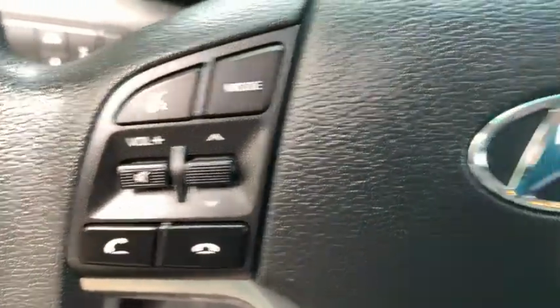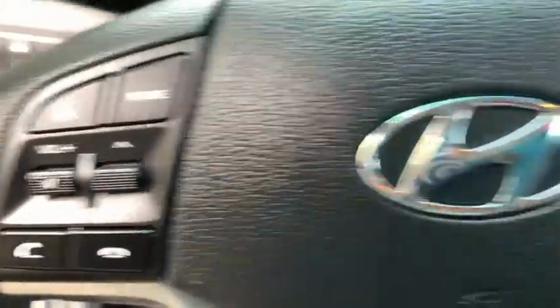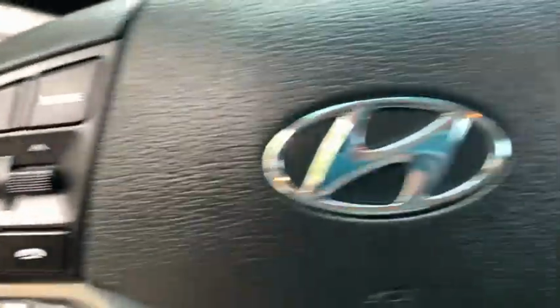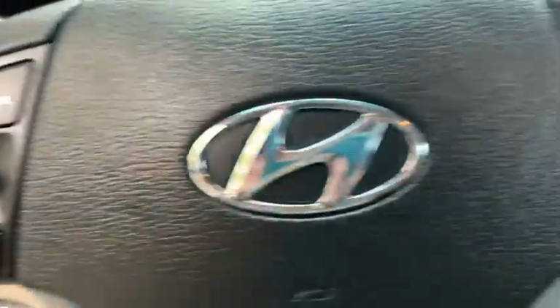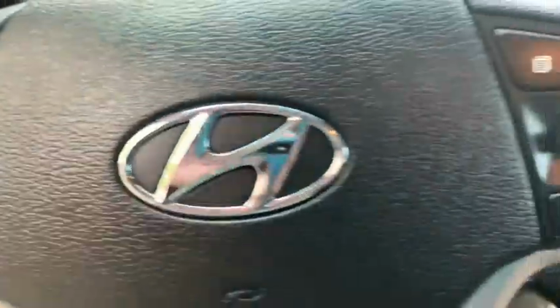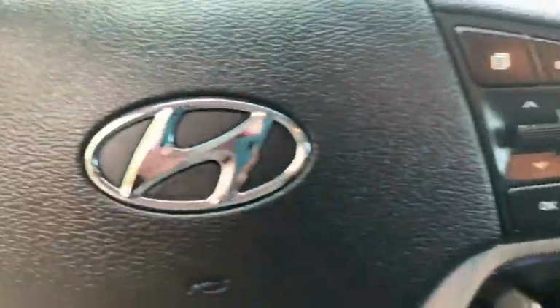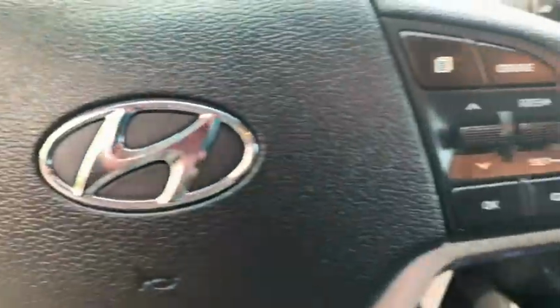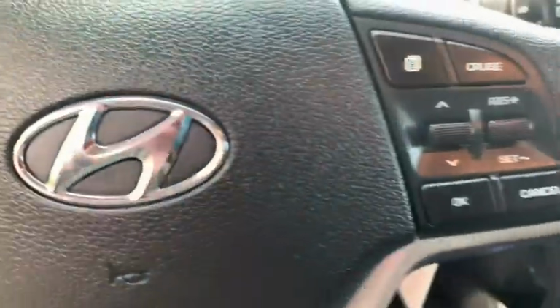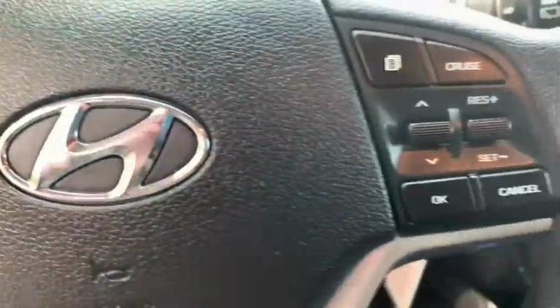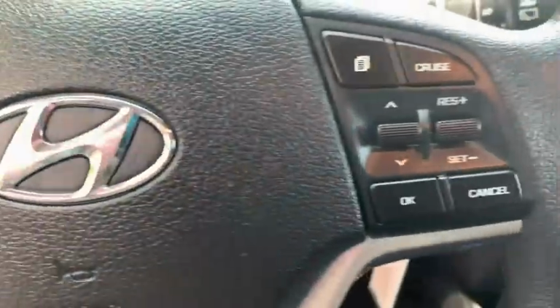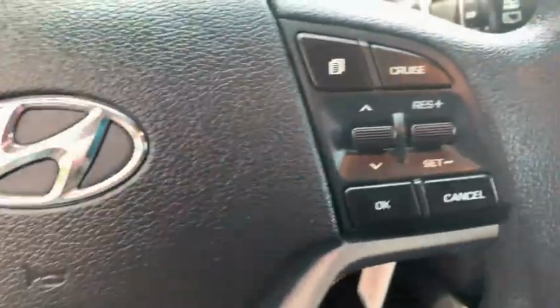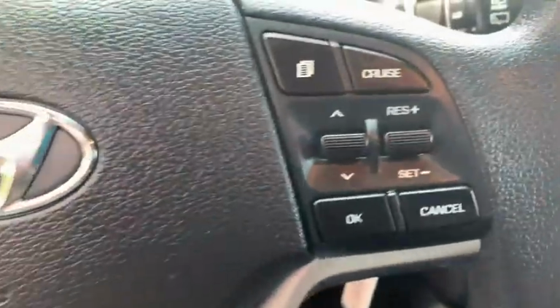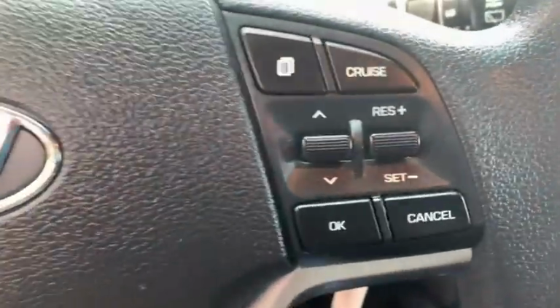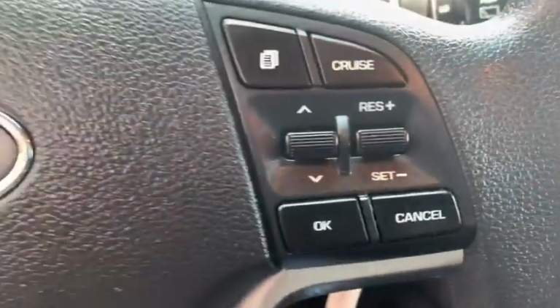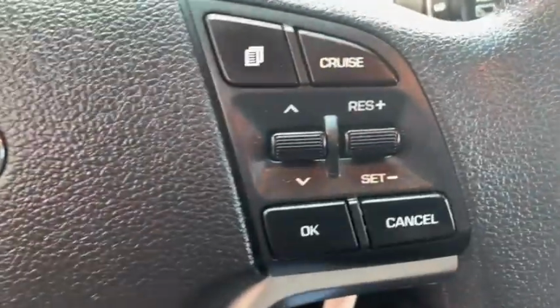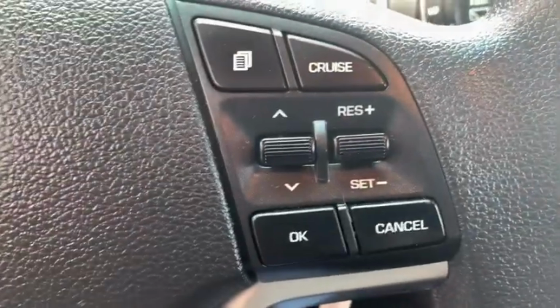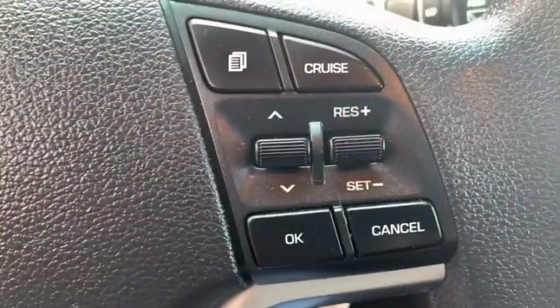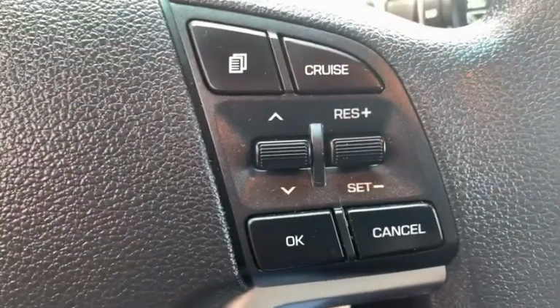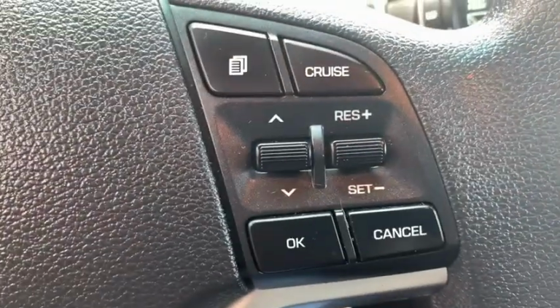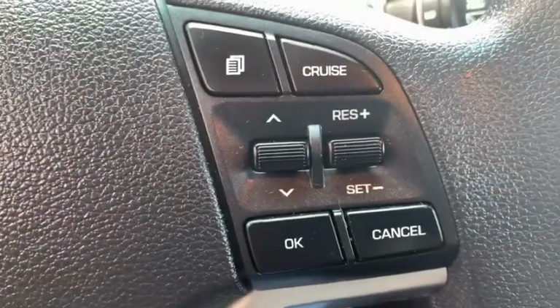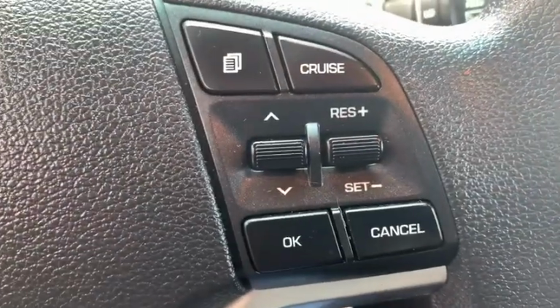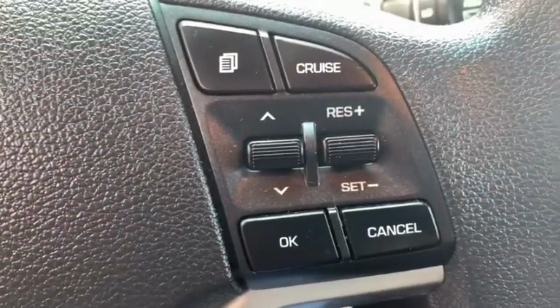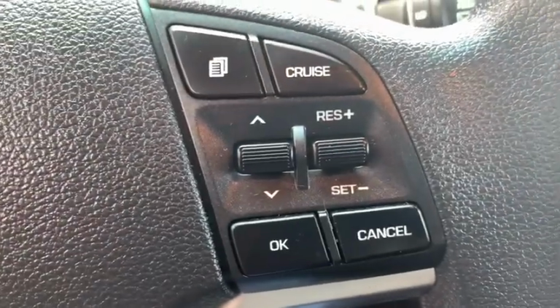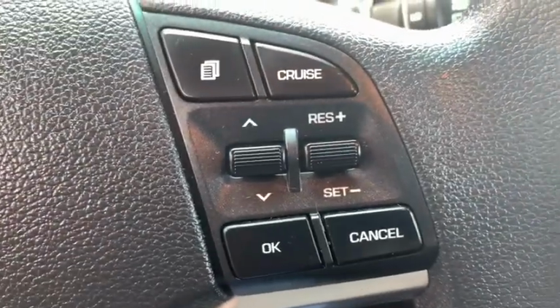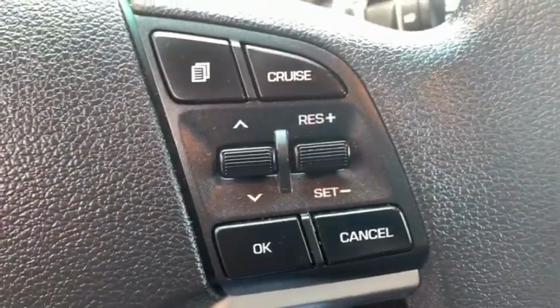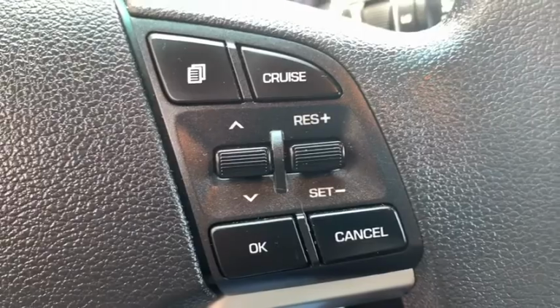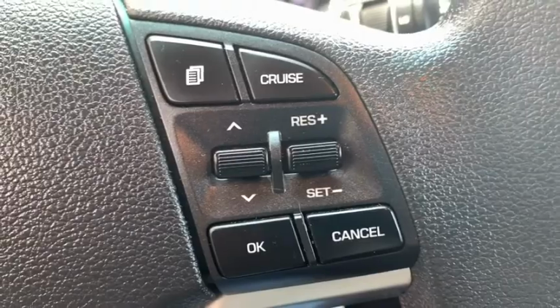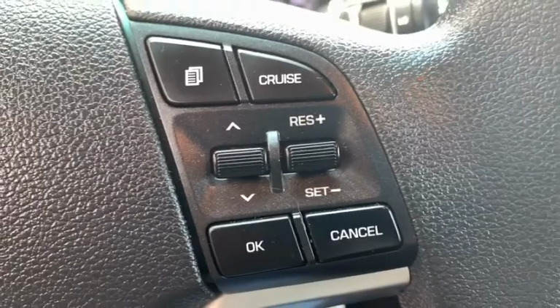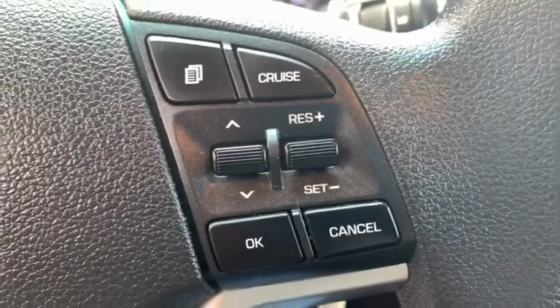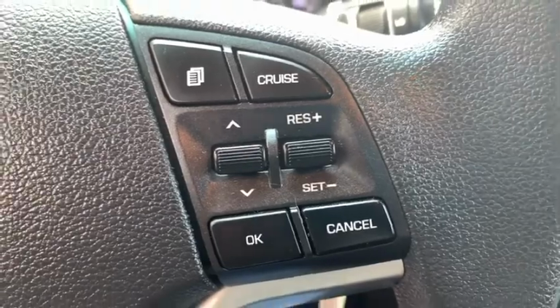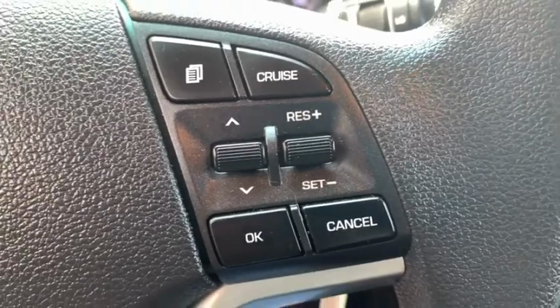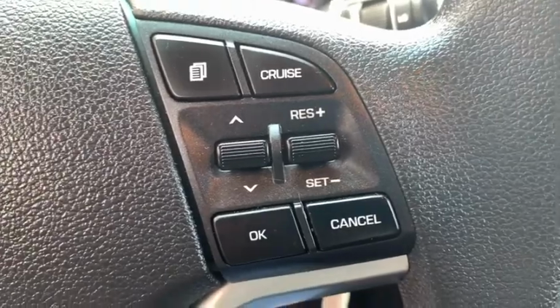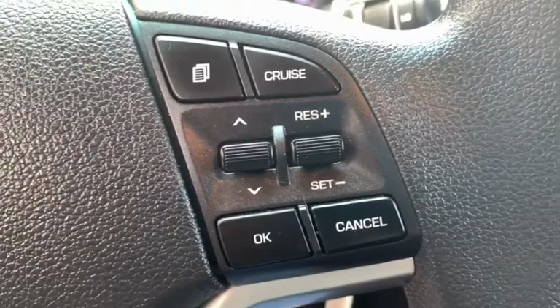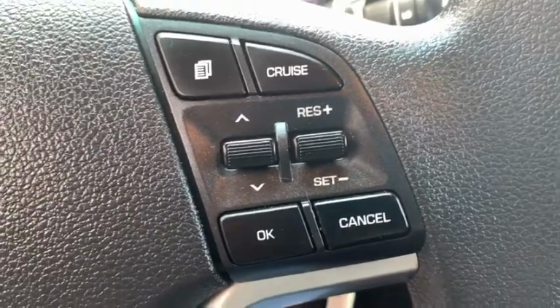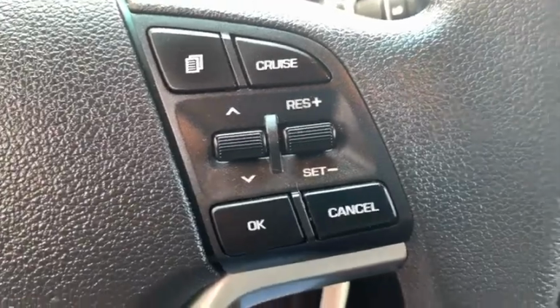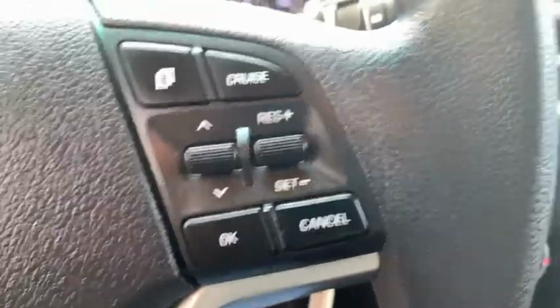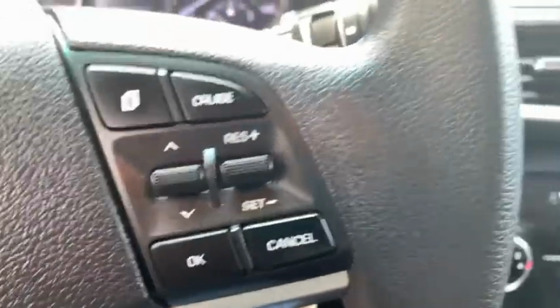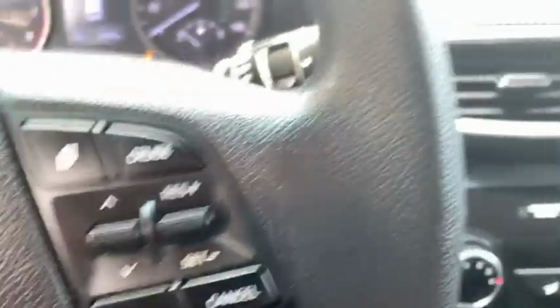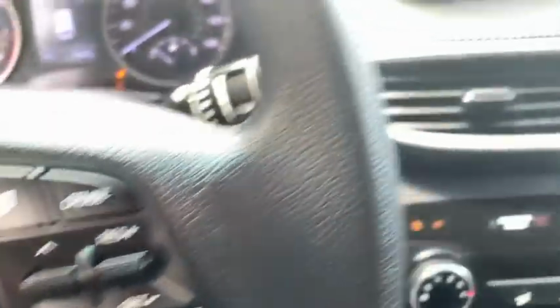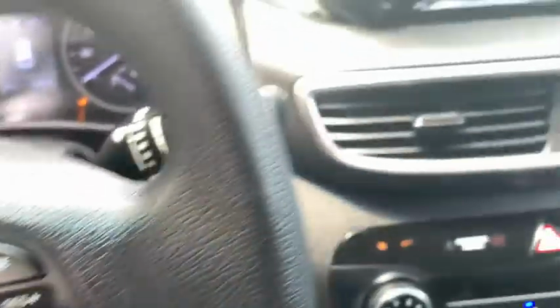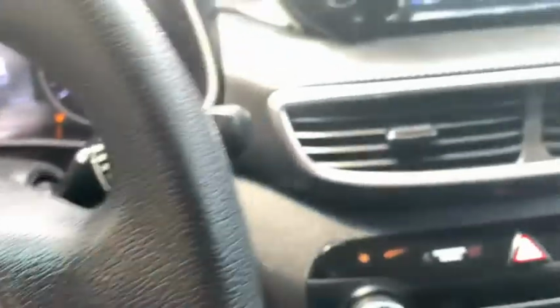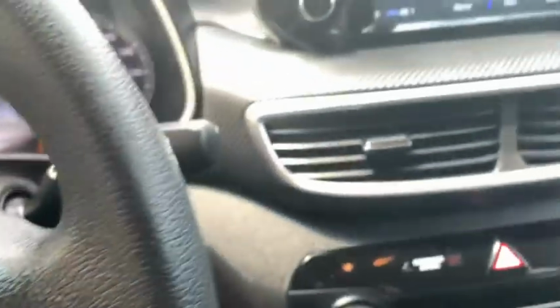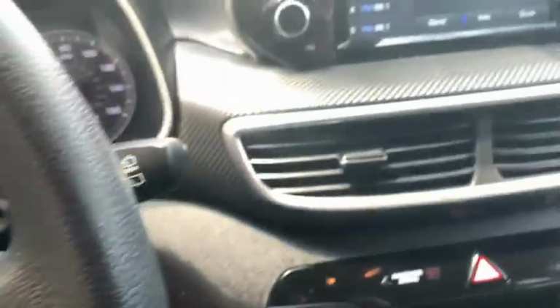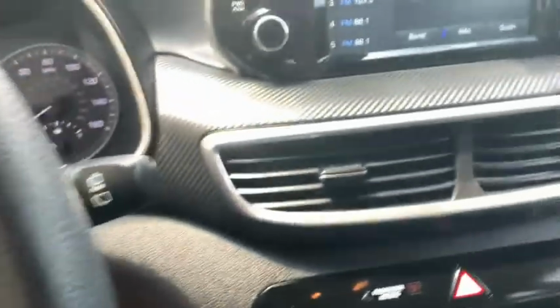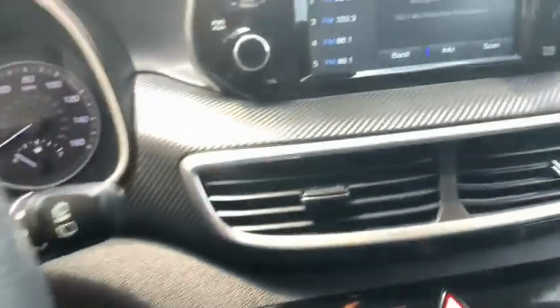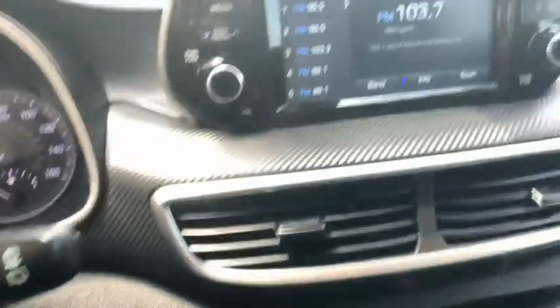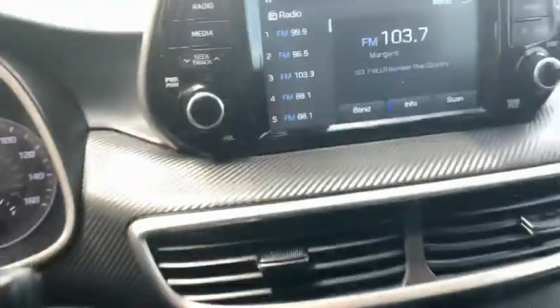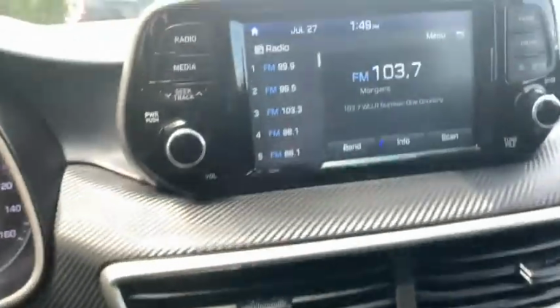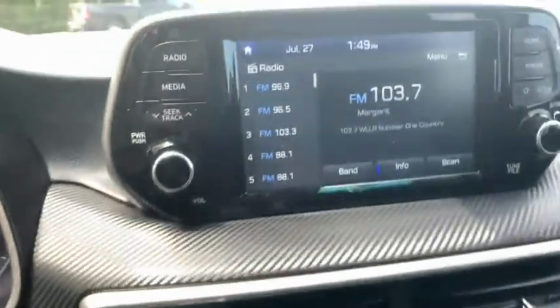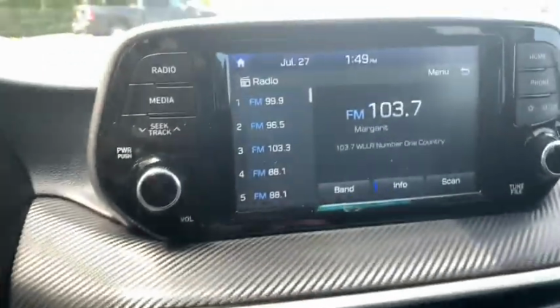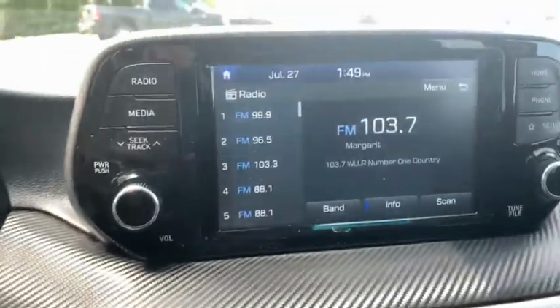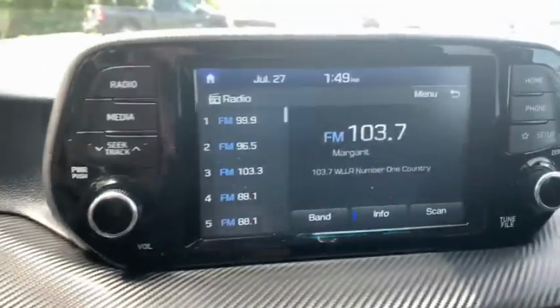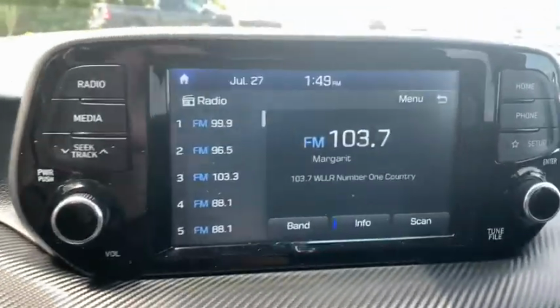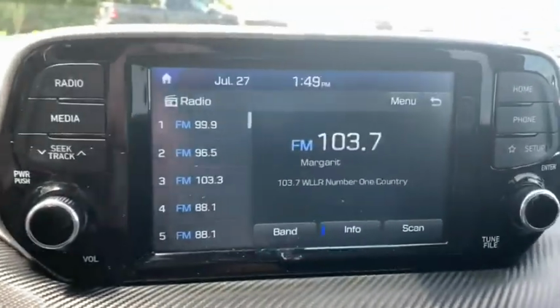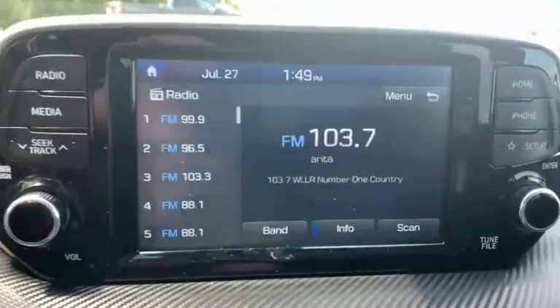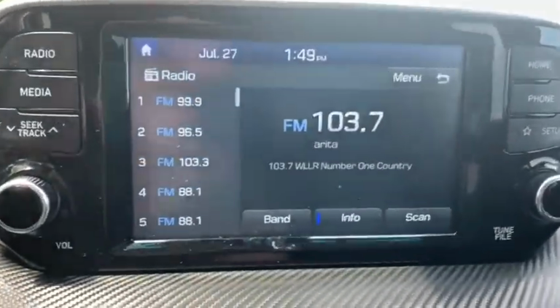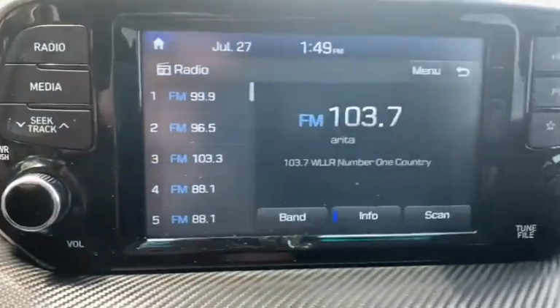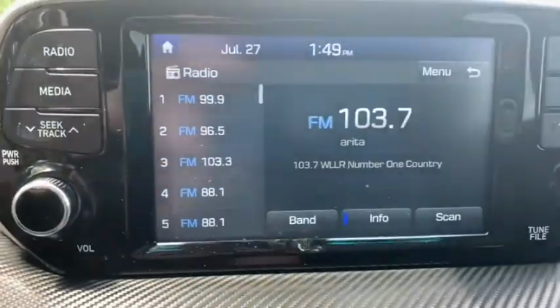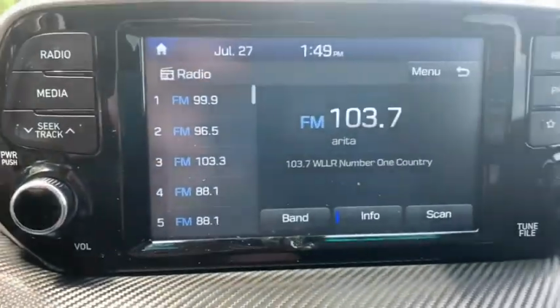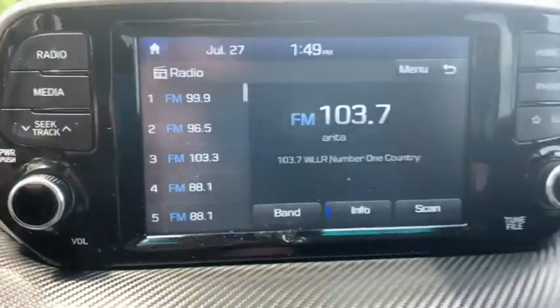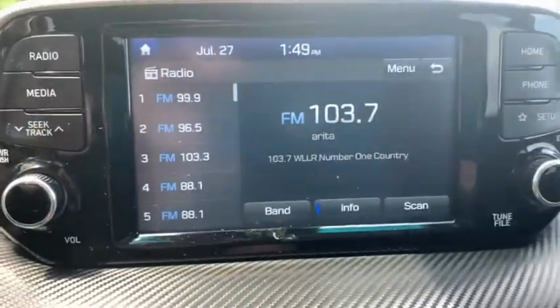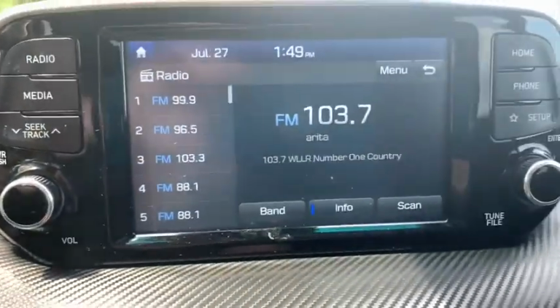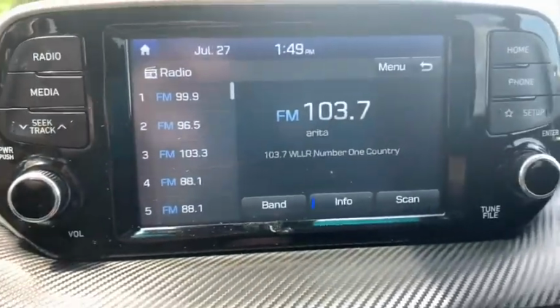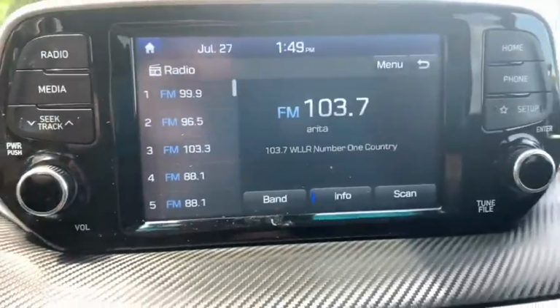Remote keyless entry, brake assist, rear window wiper, driver vanity mirror, front reading lamp, tilt steering wheel.